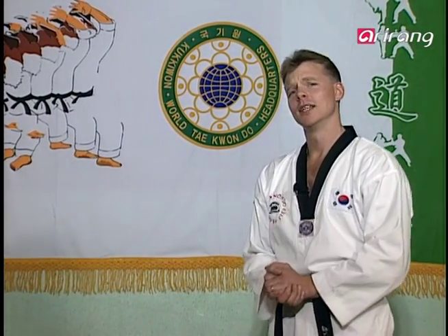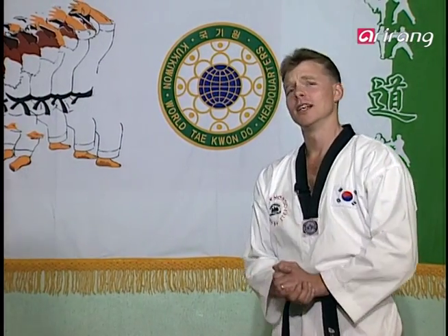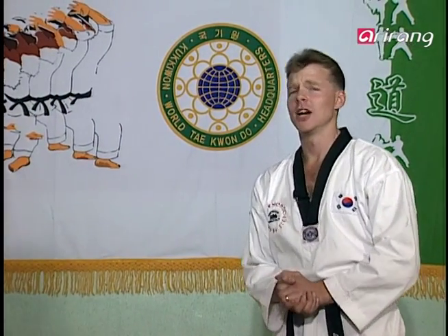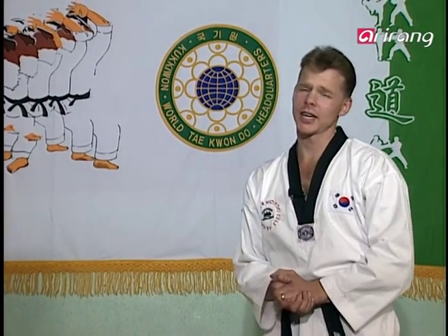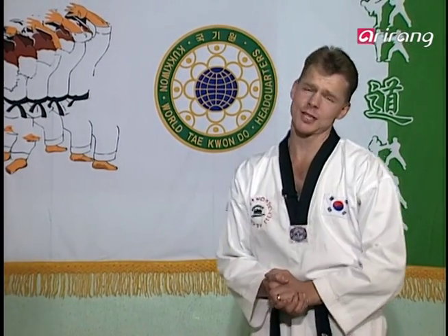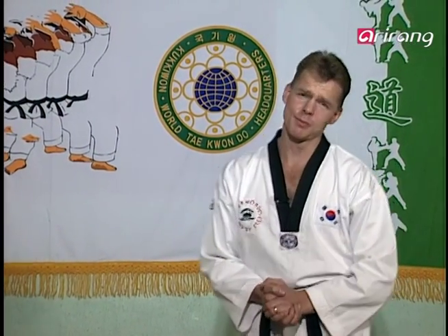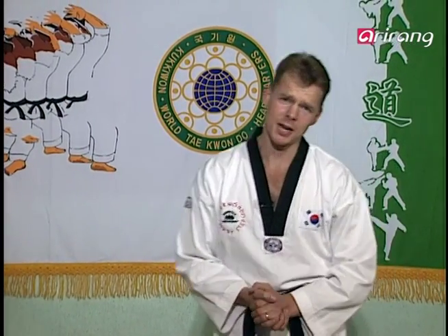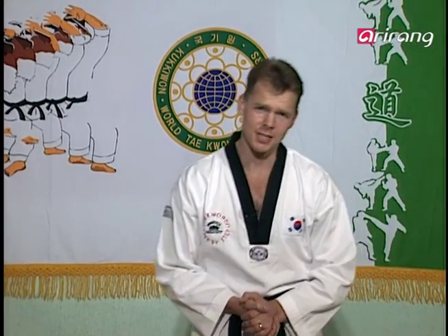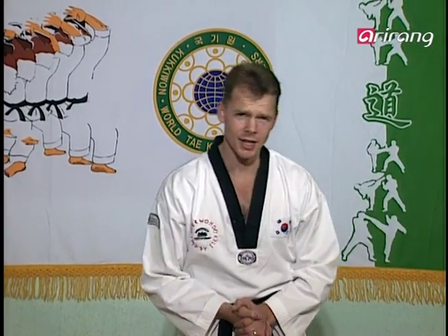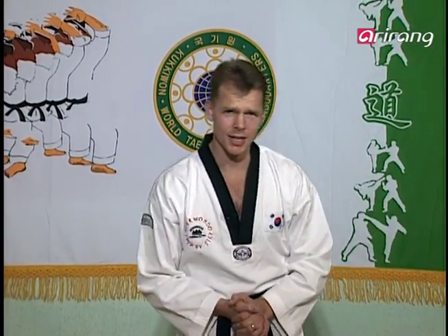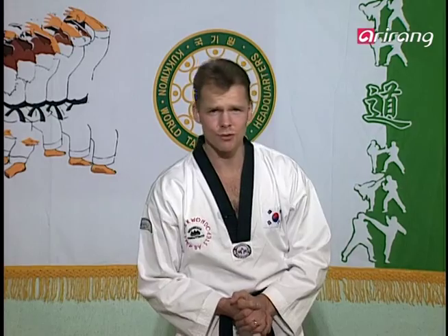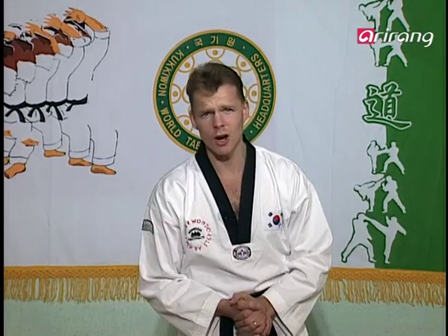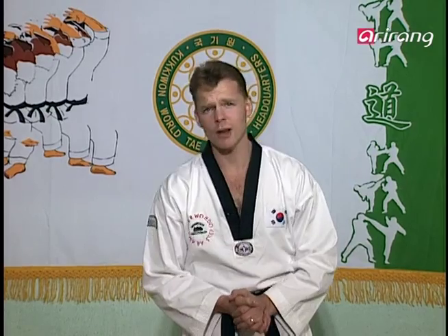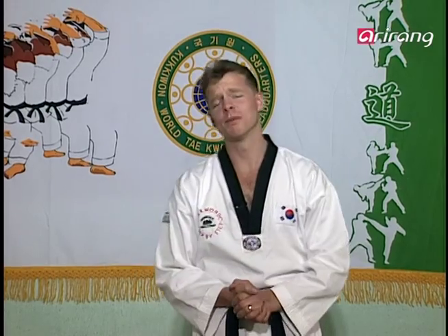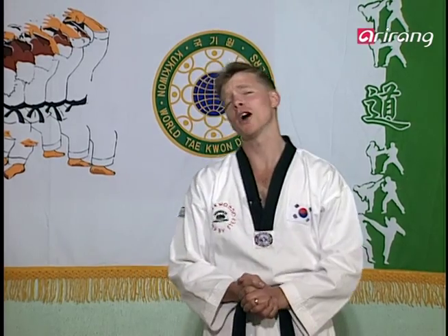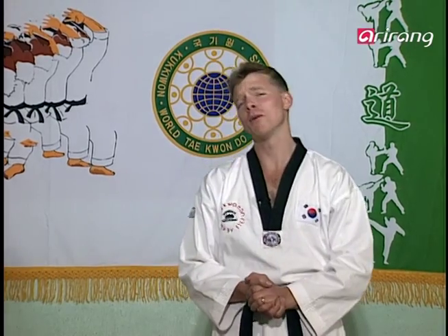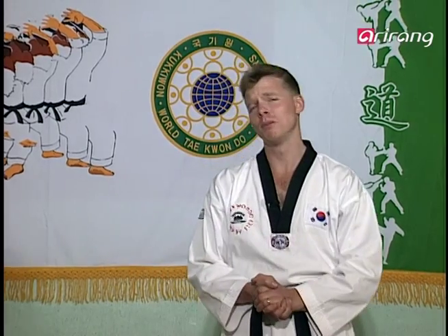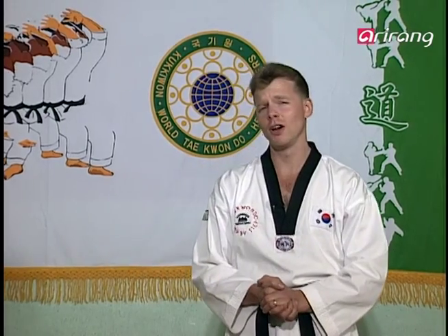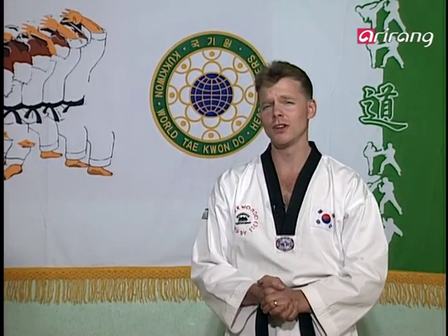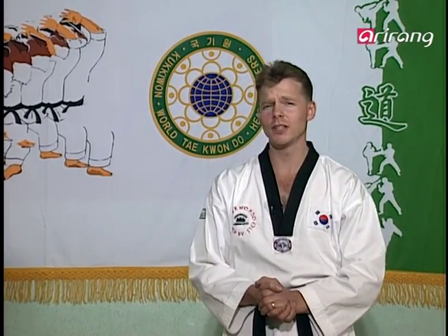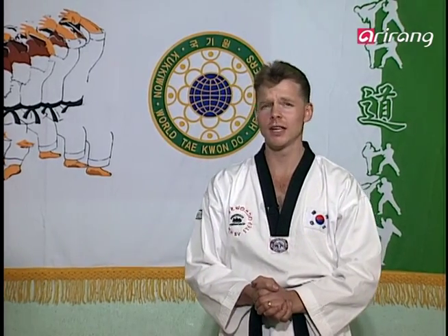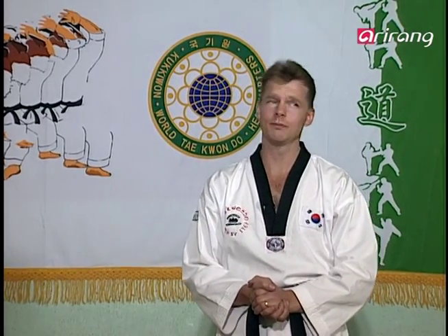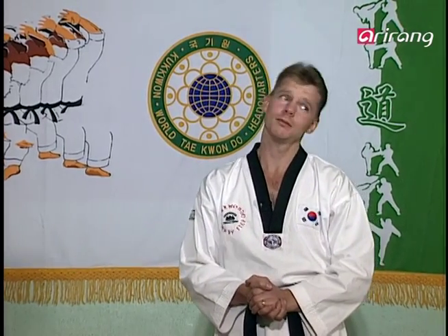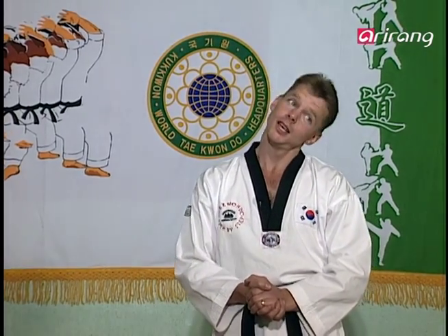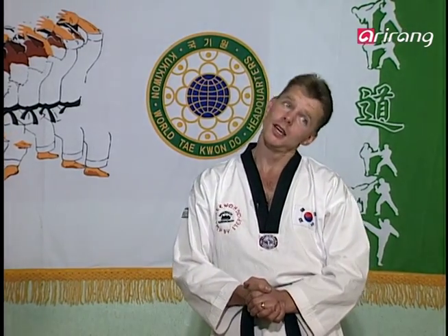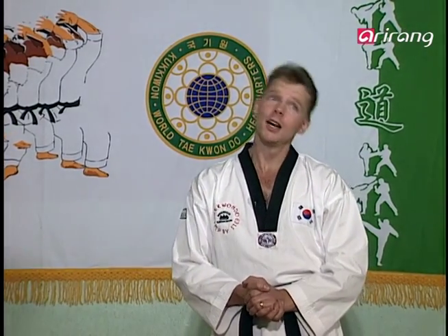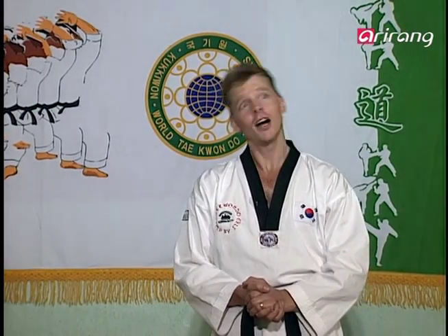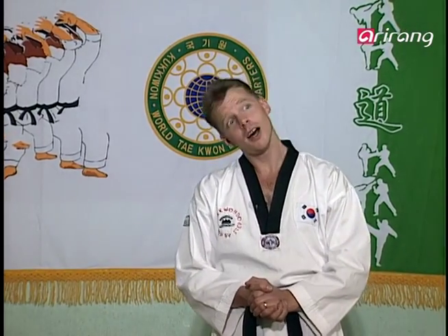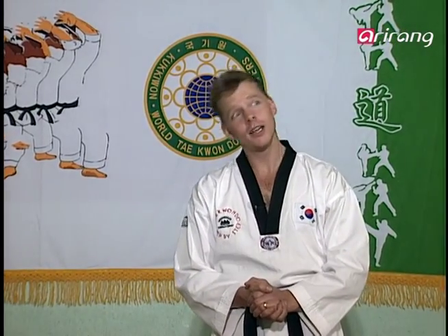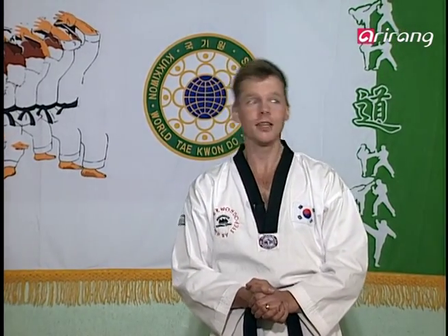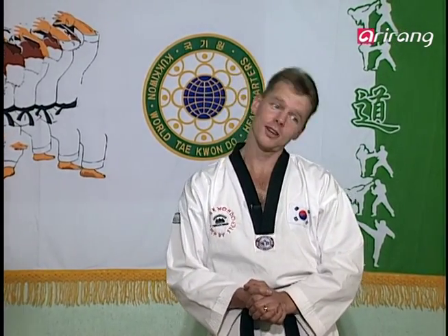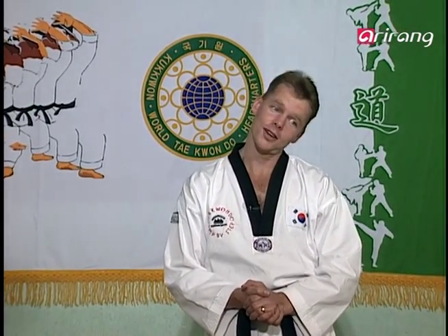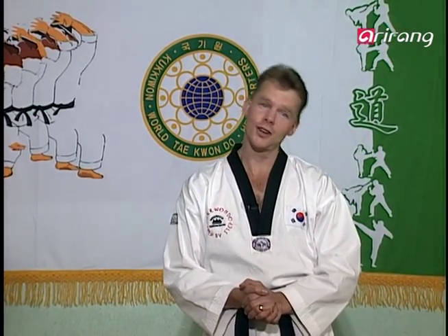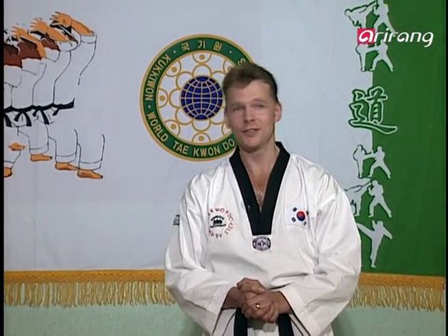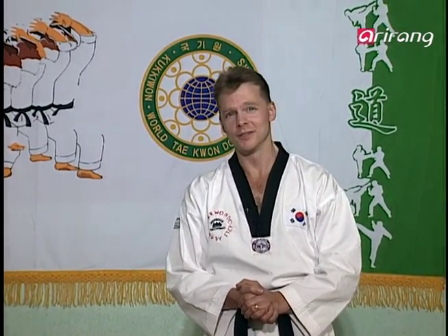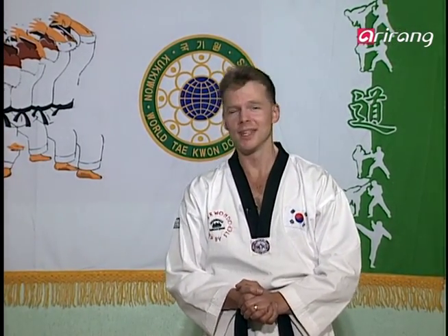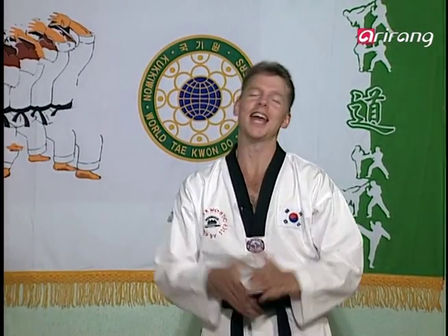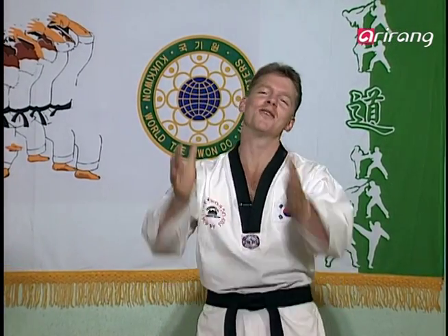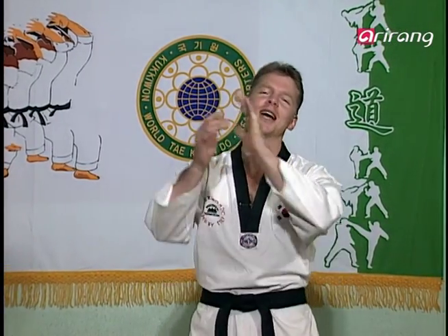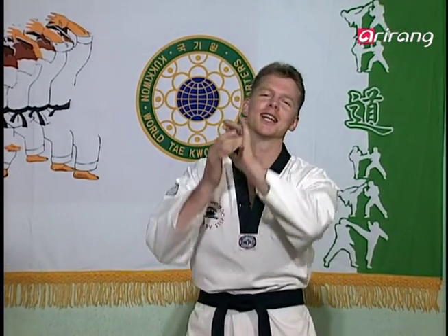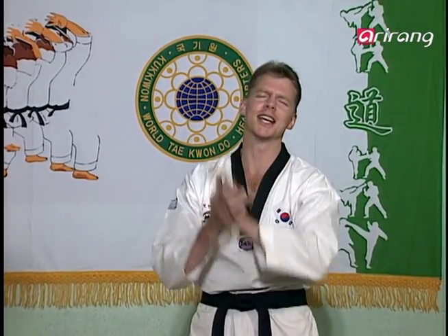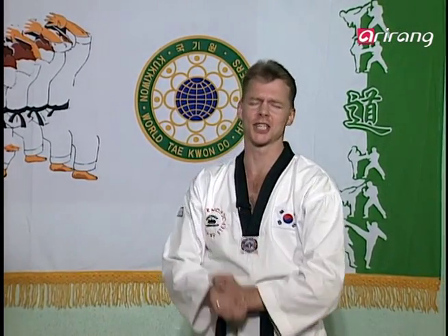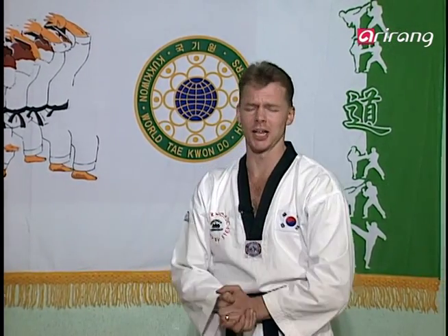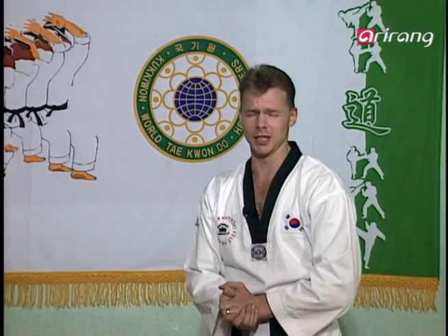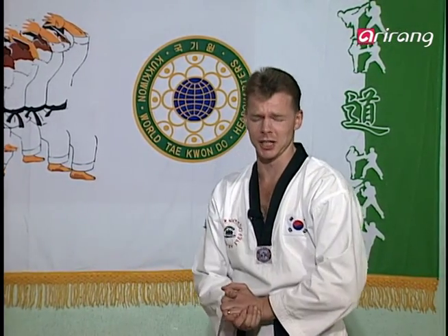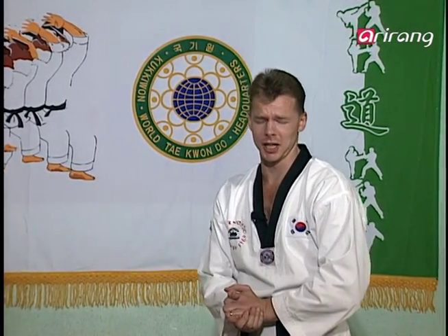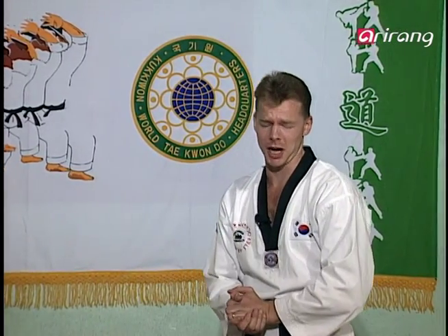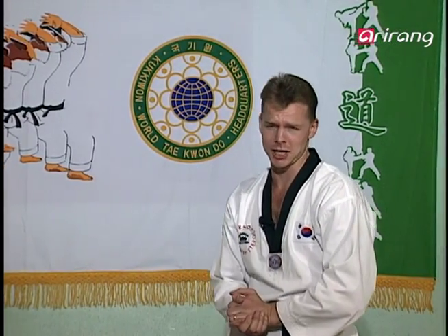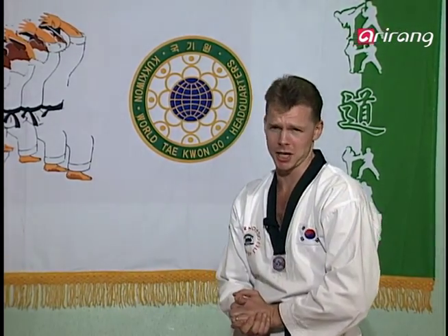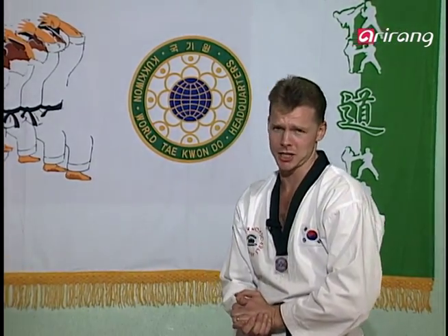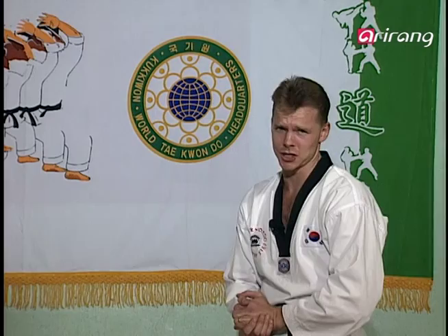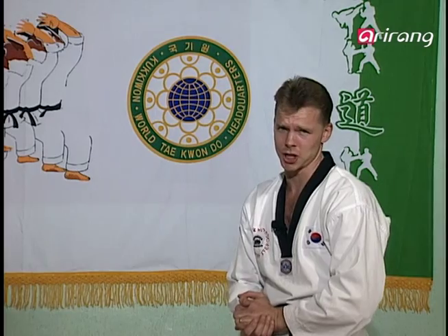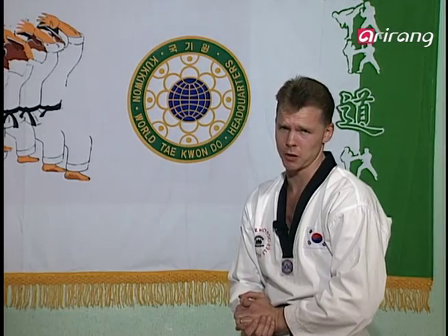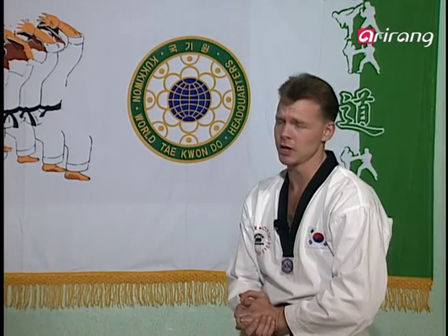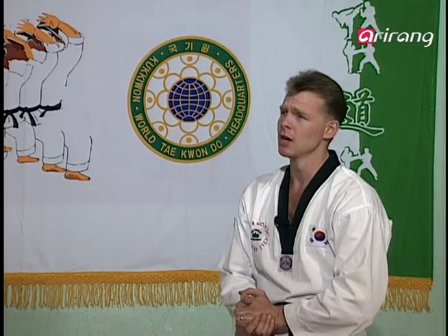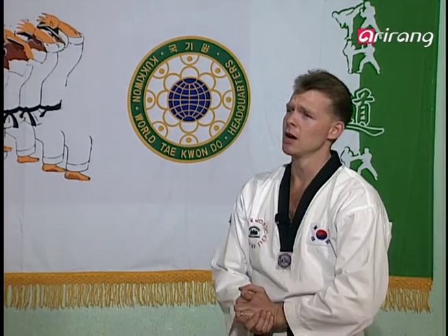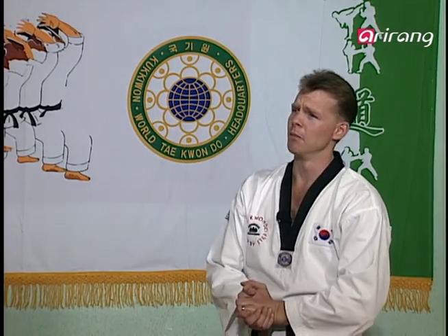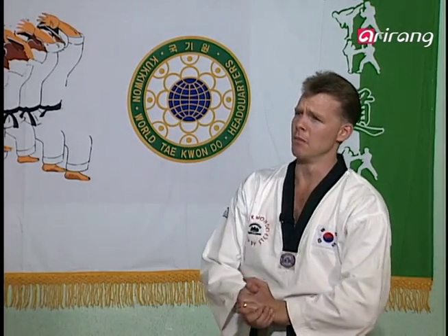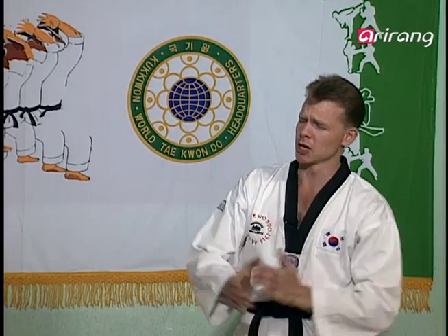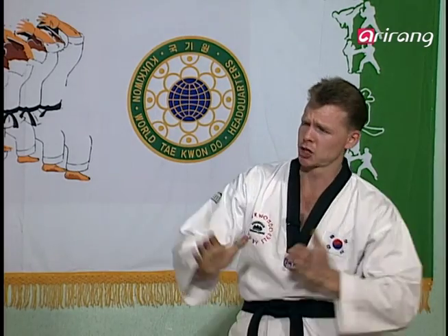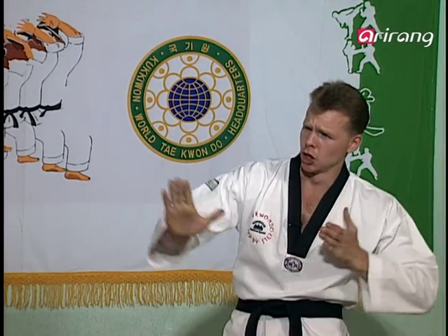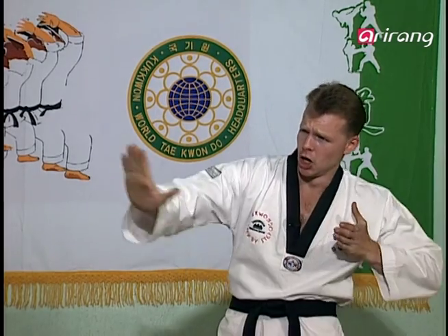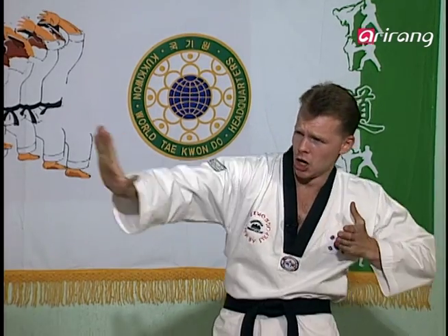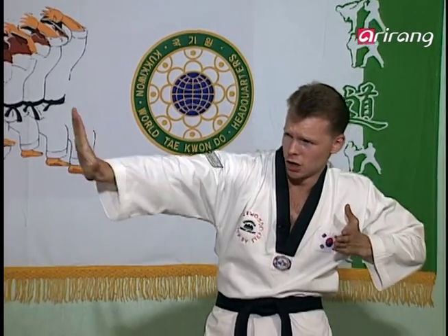I guess Master Li's right, but I'm blonde and... I don't know. Anyway, let's get into today's lesson, shall we? Master Li!